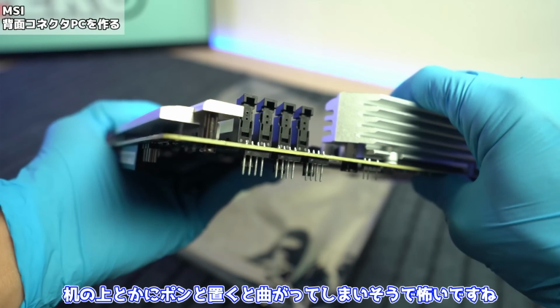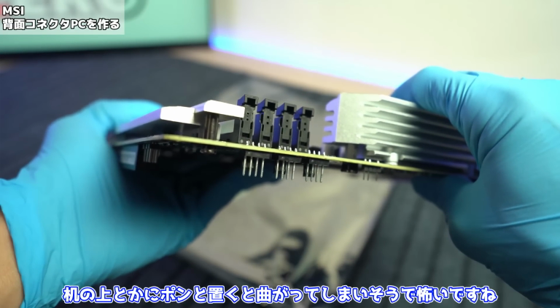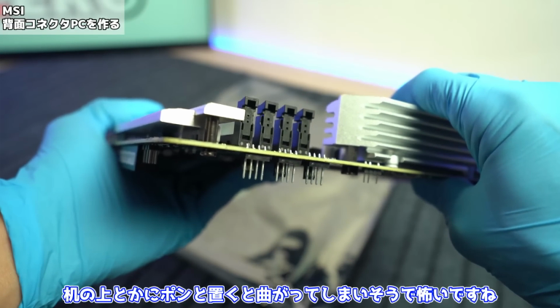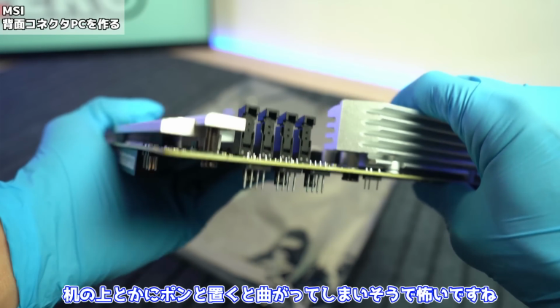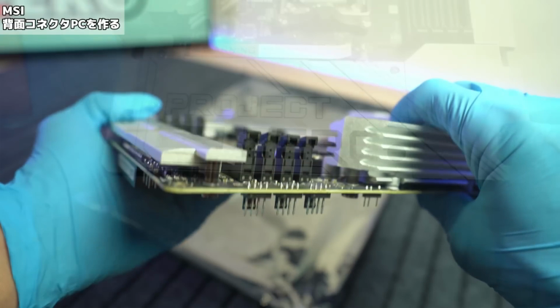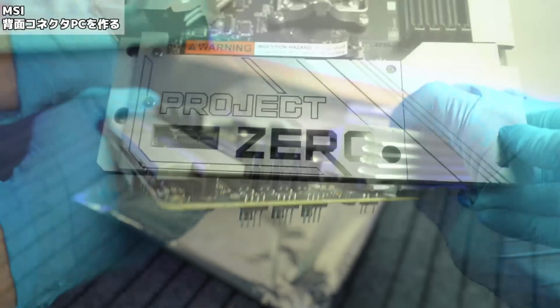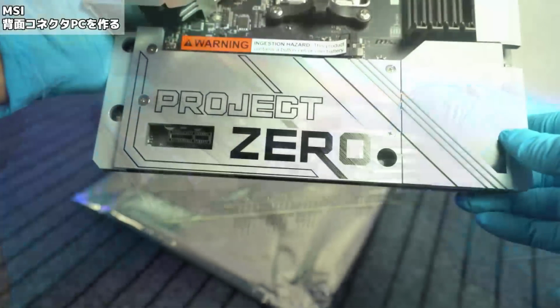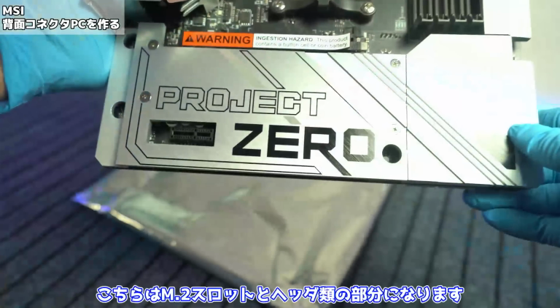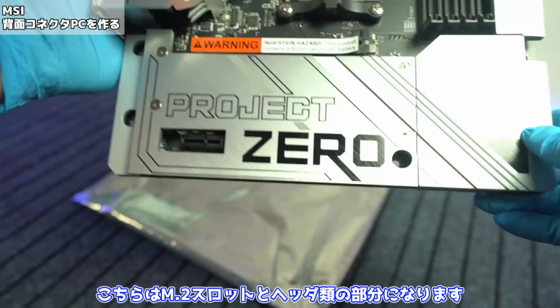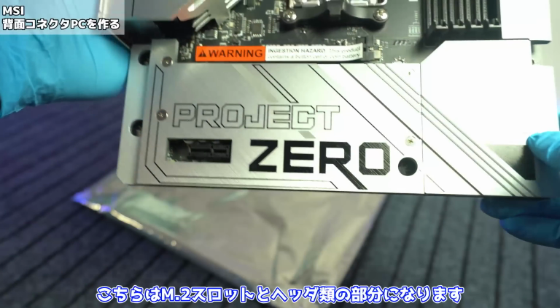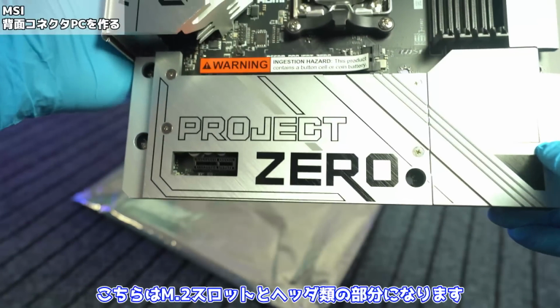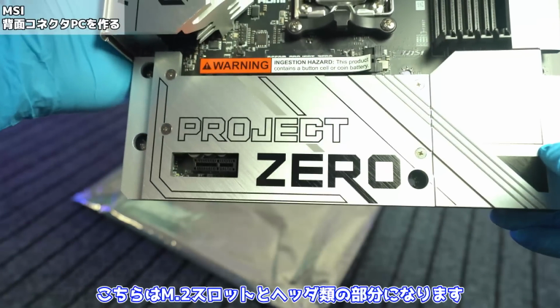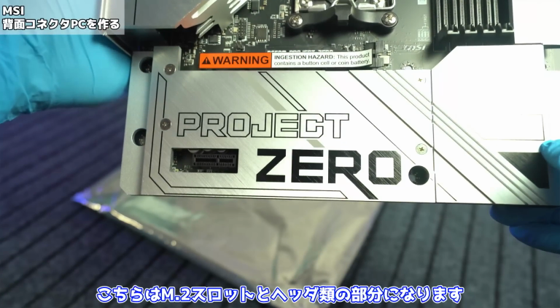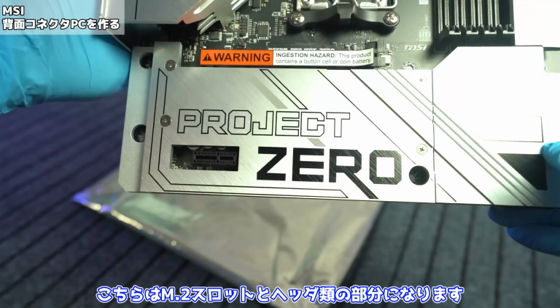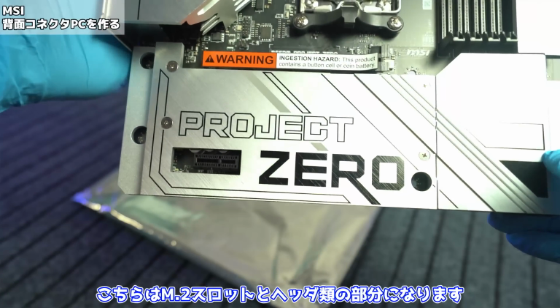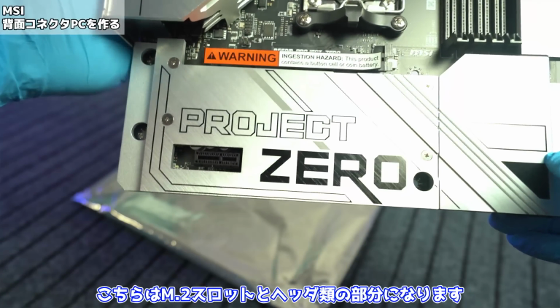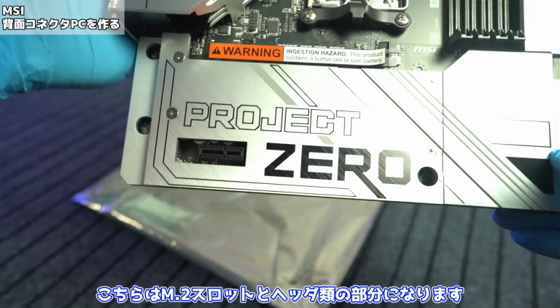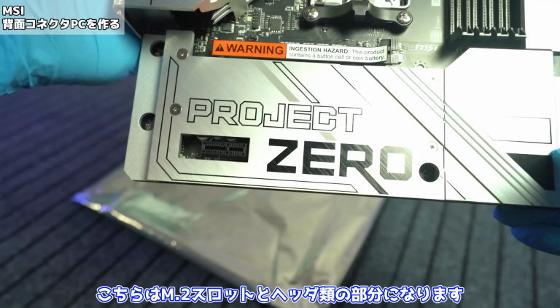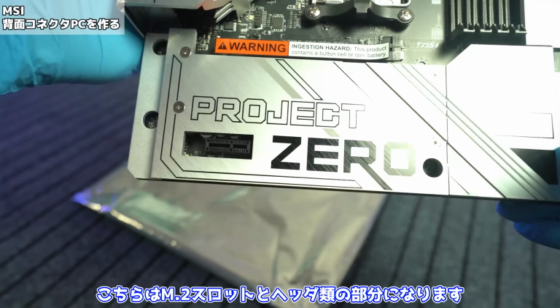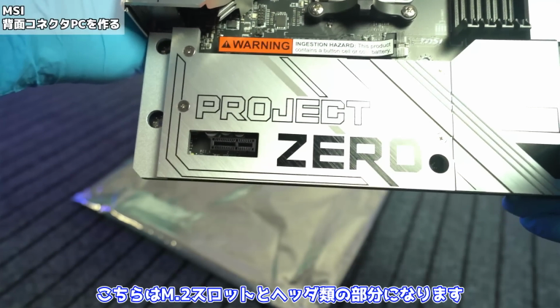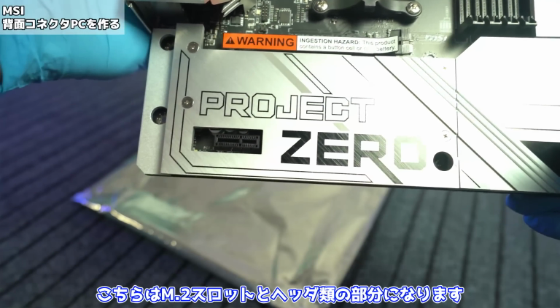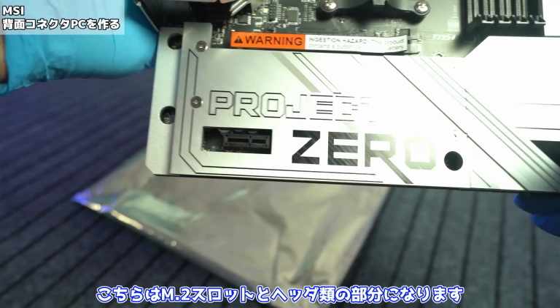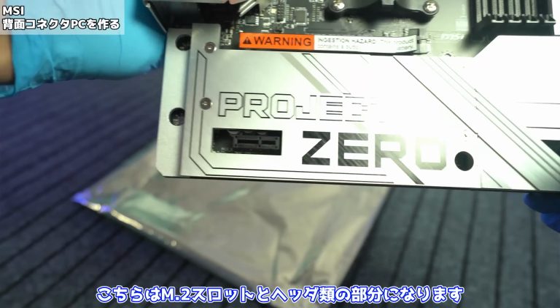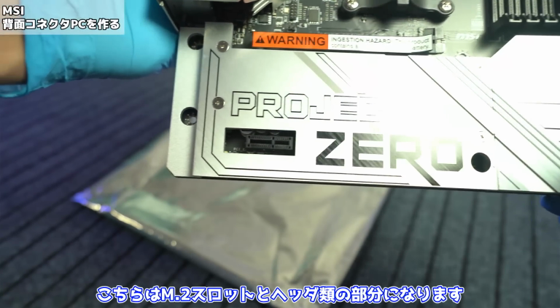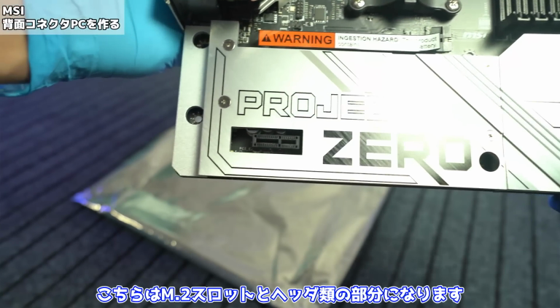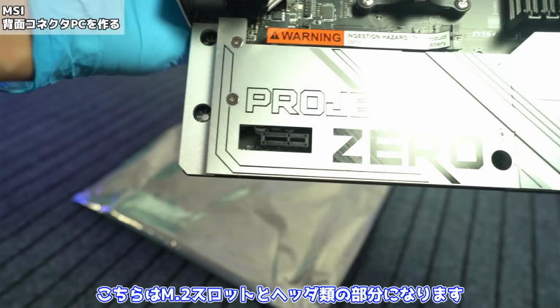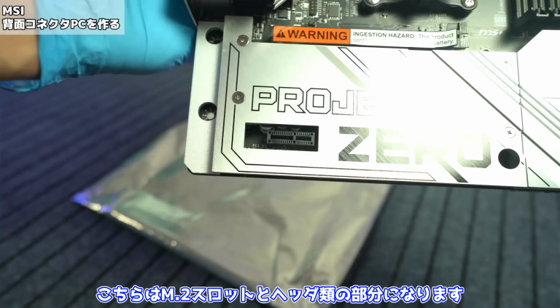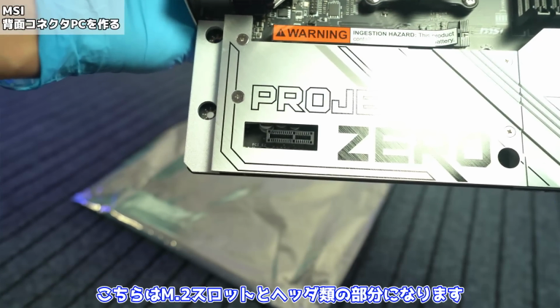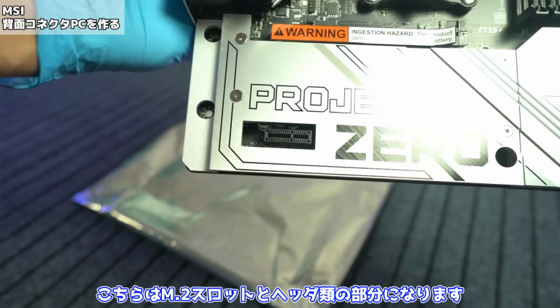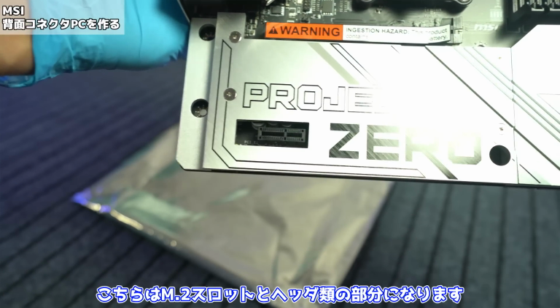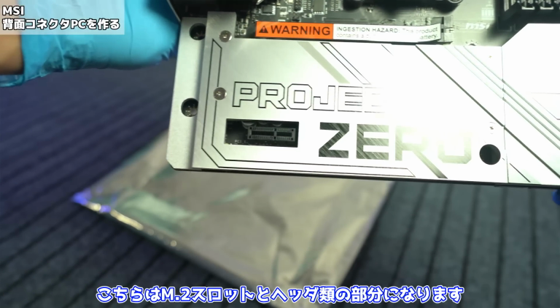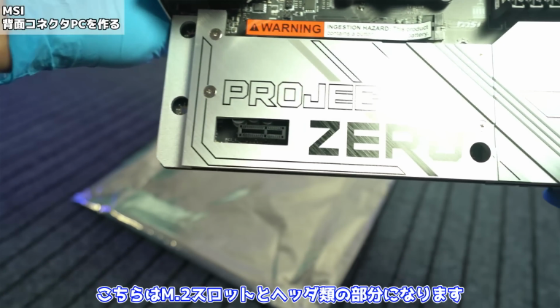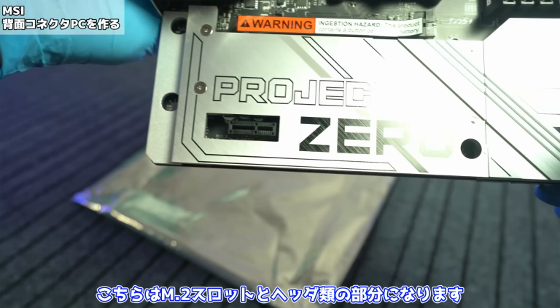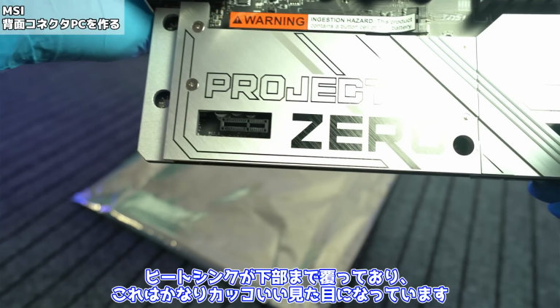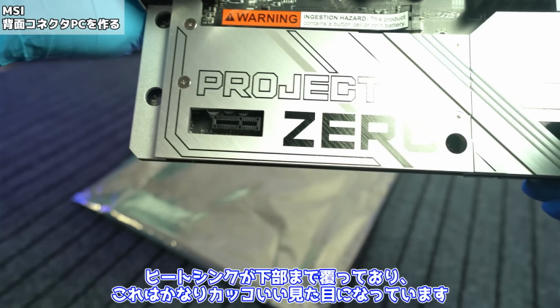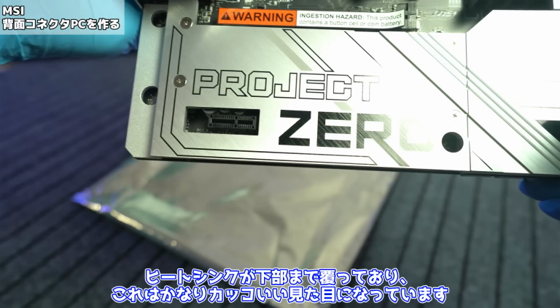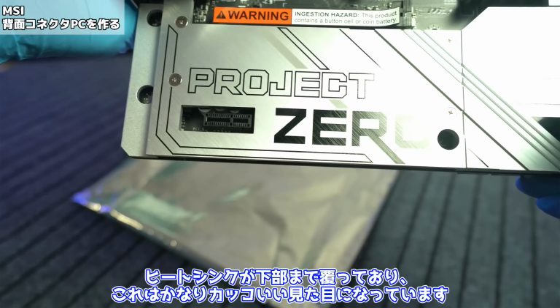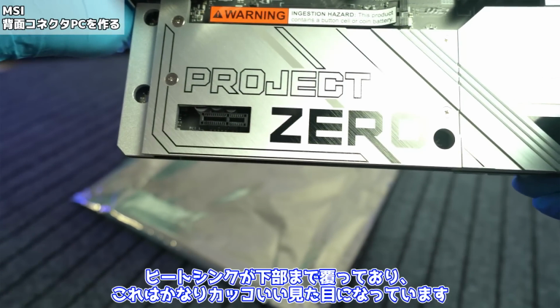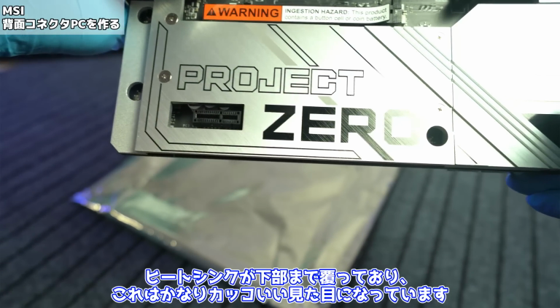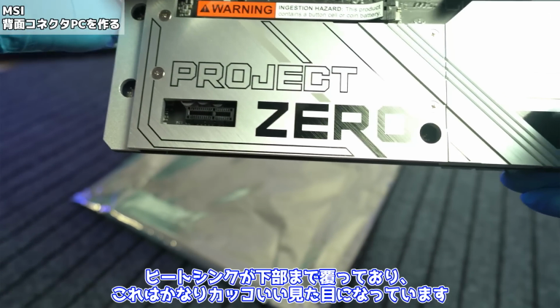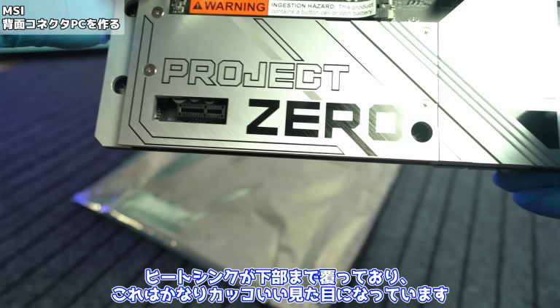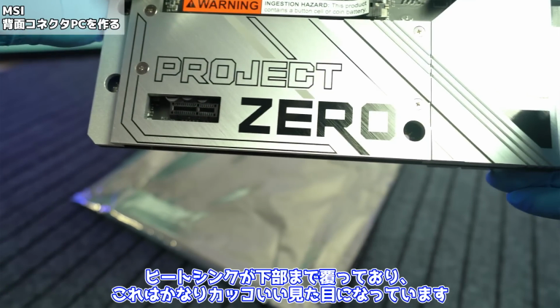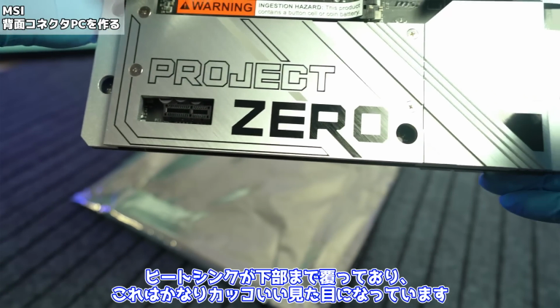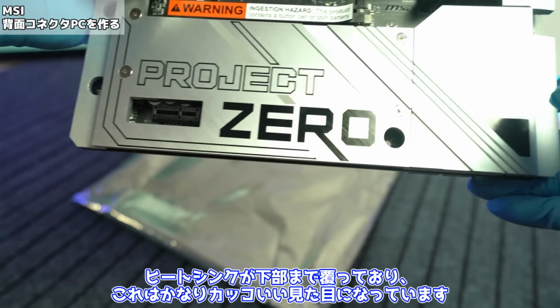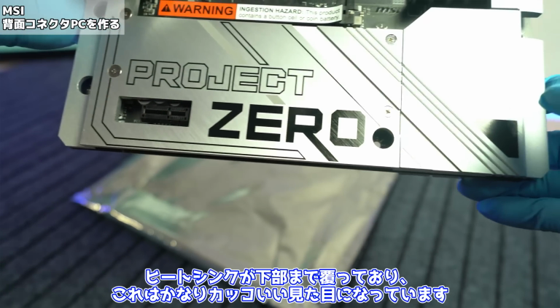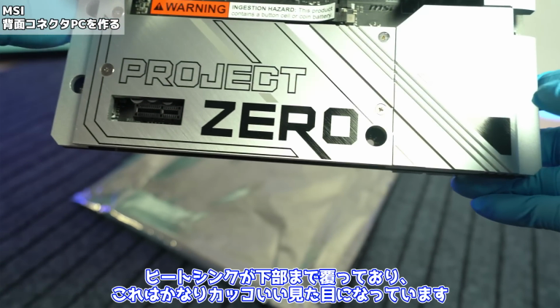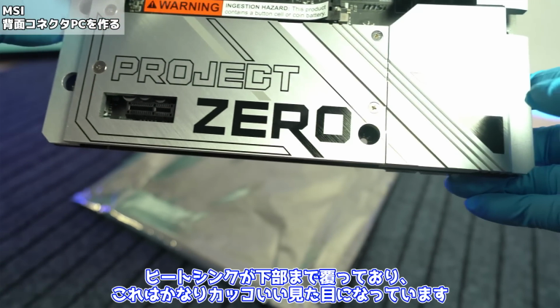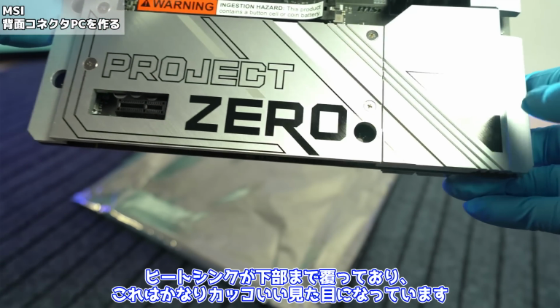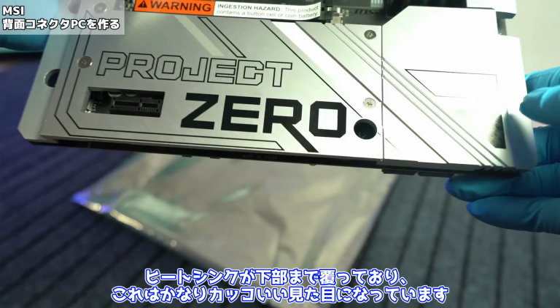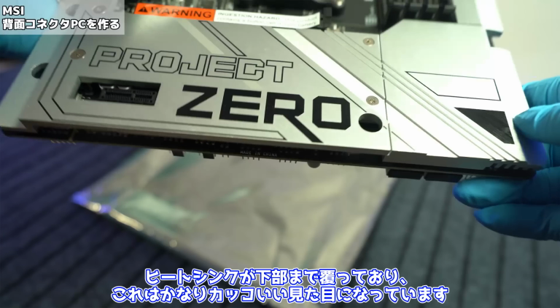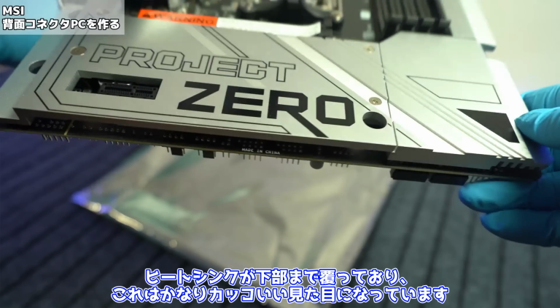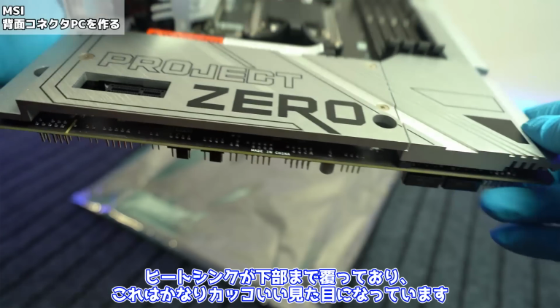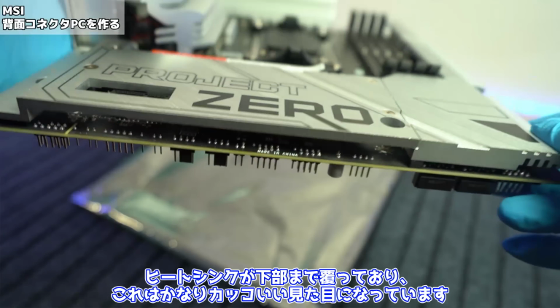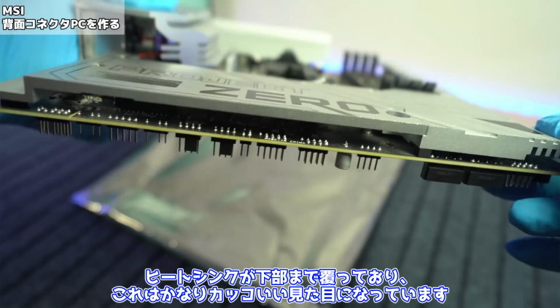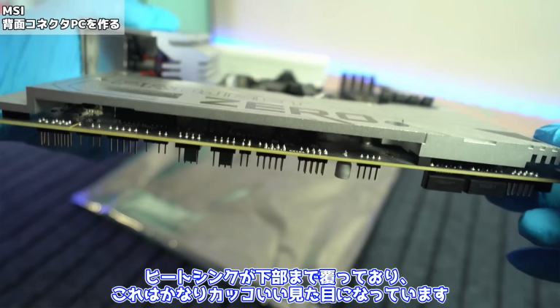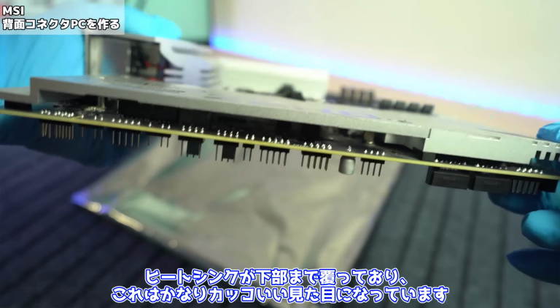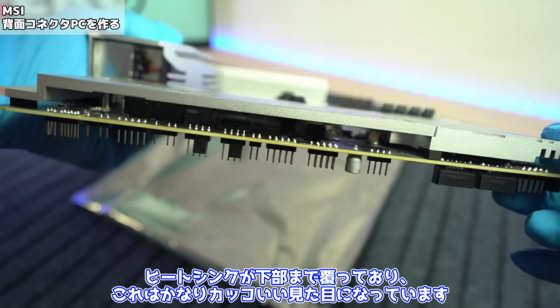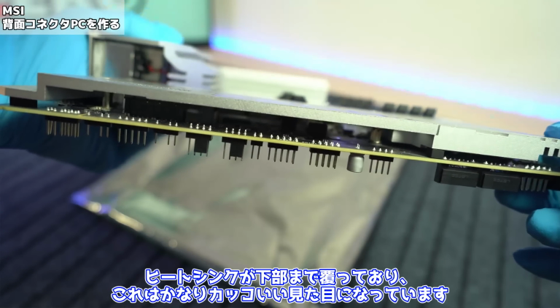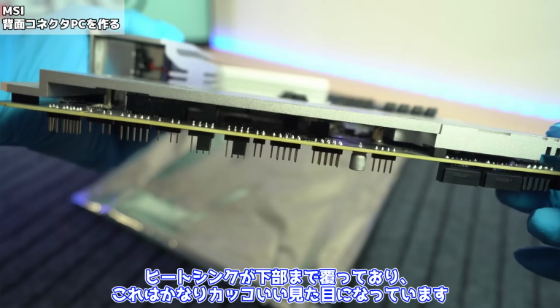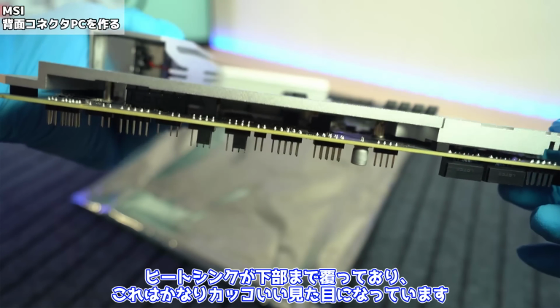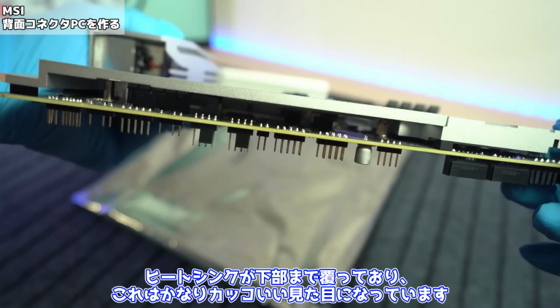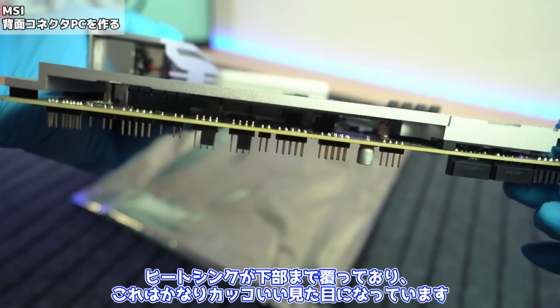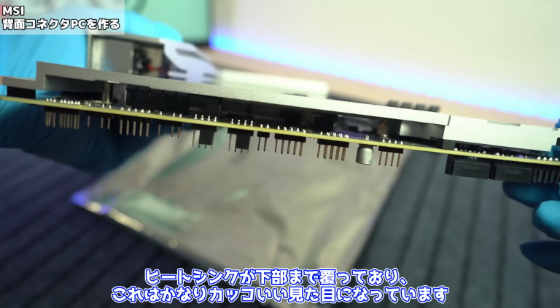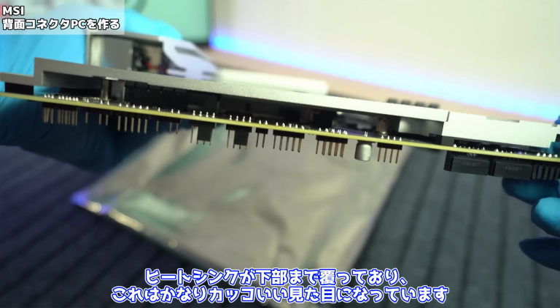メモリ上部のところにはシステム、ポンプ、CPU冷却ファン用コネクタが付いております。こちらにはヒートシンク等はありませんが、後ほど実際に組んでみるとこのハンダ付けの部分は全く見えなくなります。こちらはM.2スロットとヘッダ類の部分になります。ヒートシンクが下部まで覆っており、これはかなりかっこいい見た目になっています。